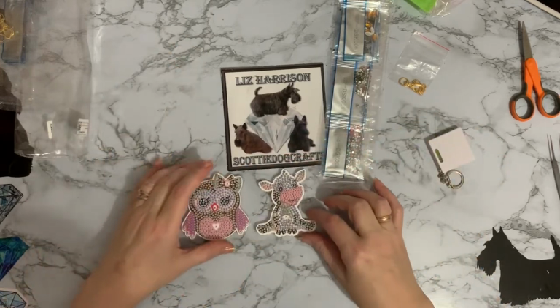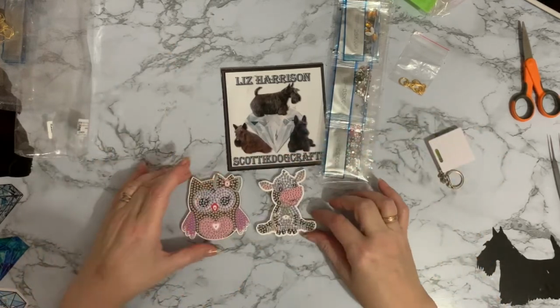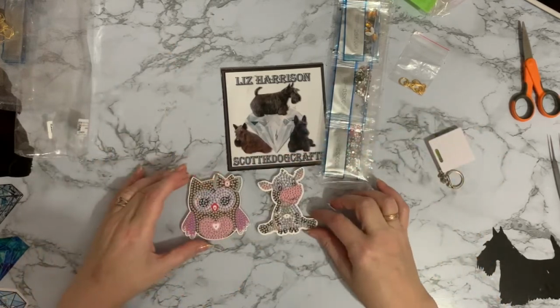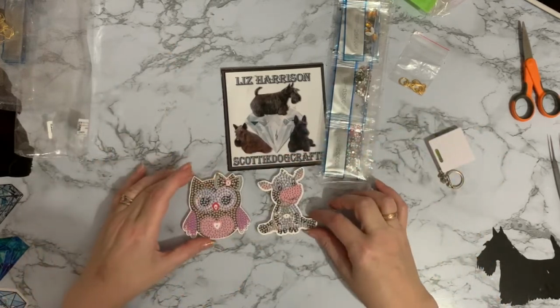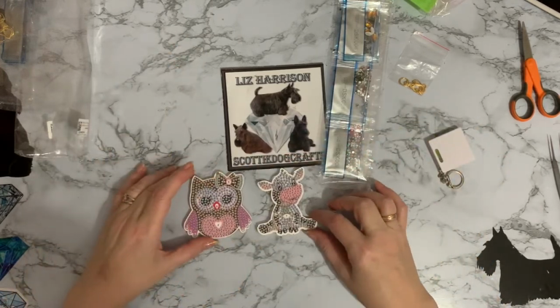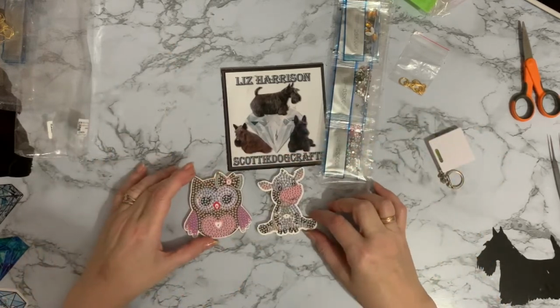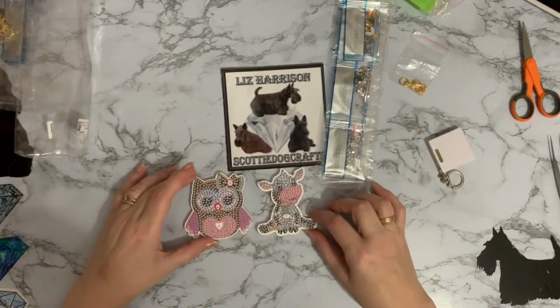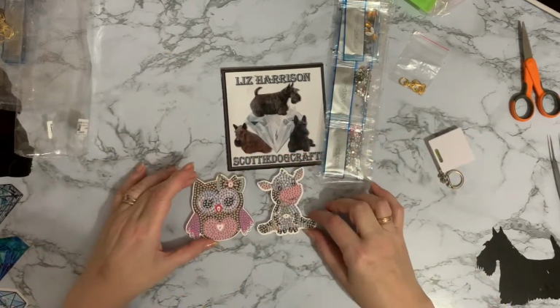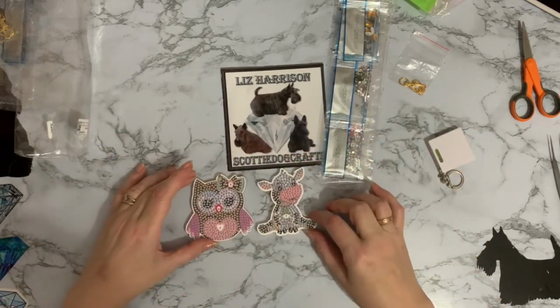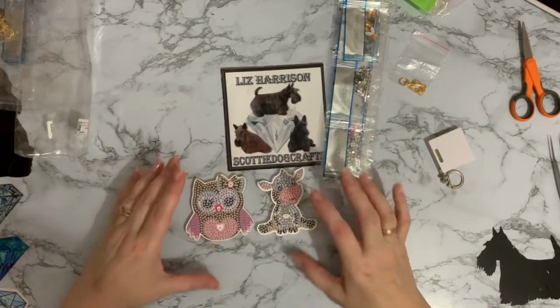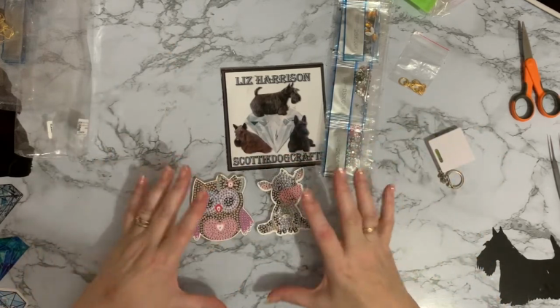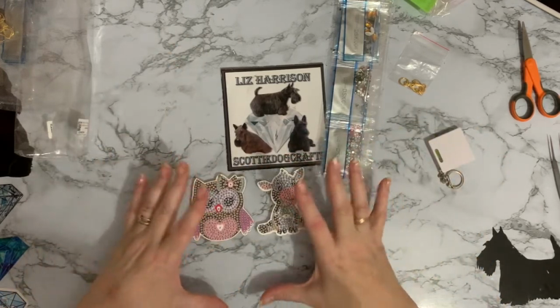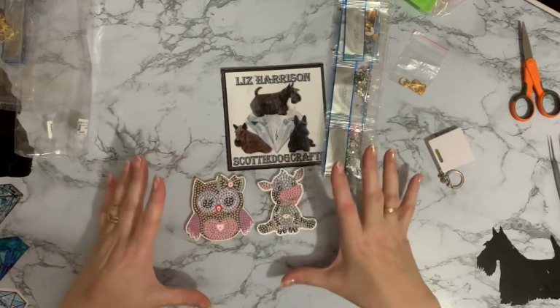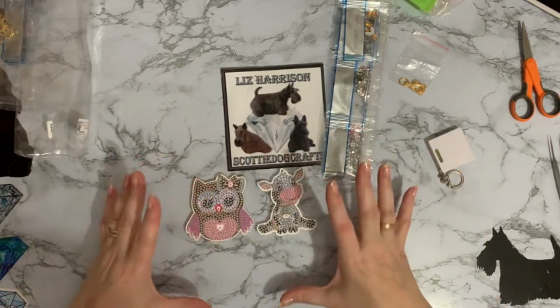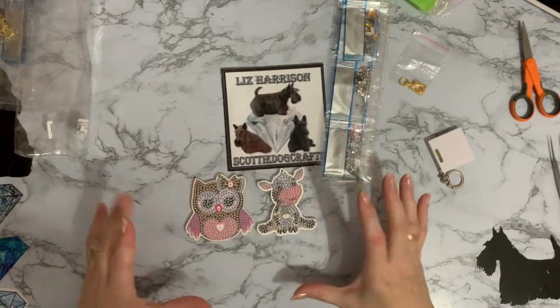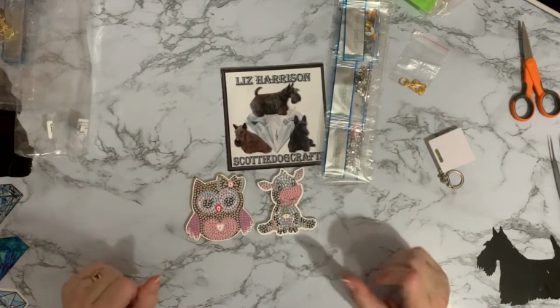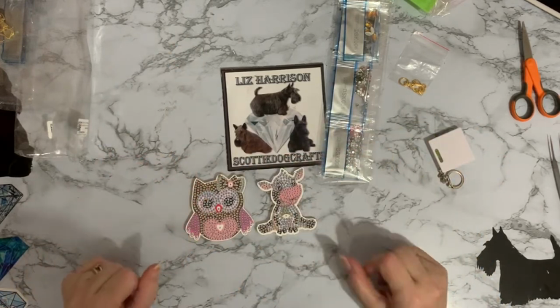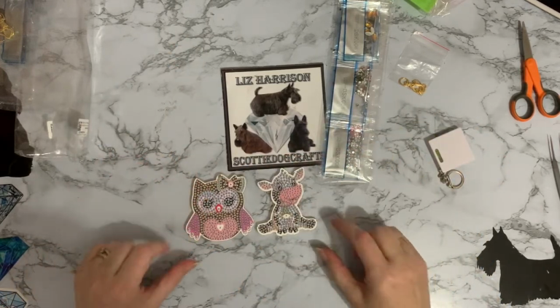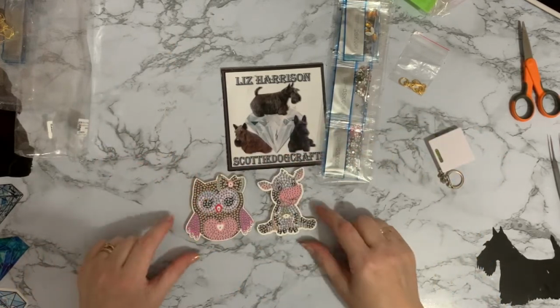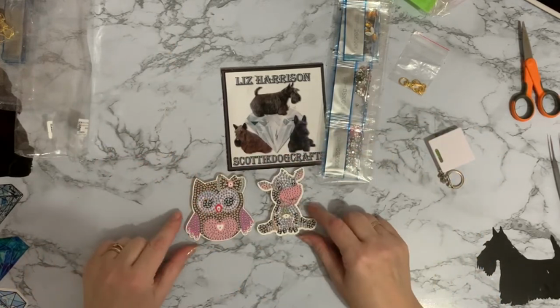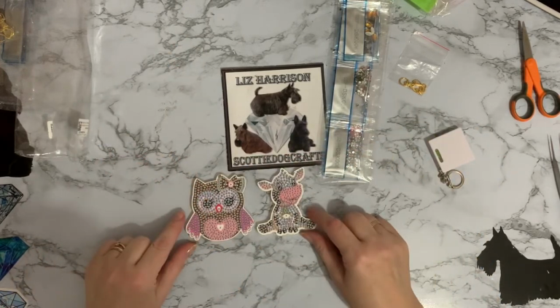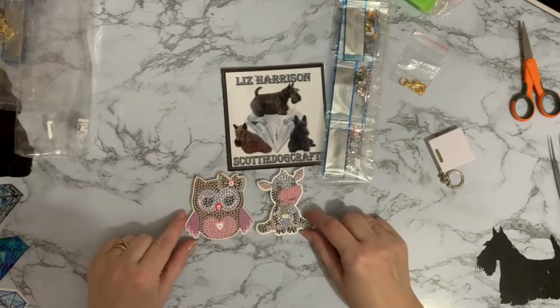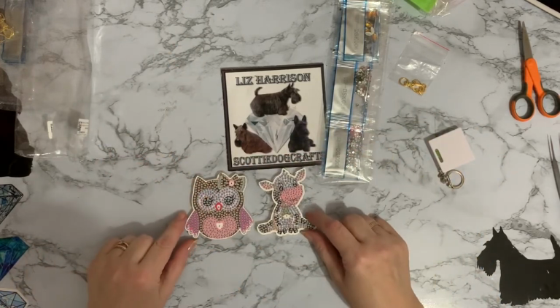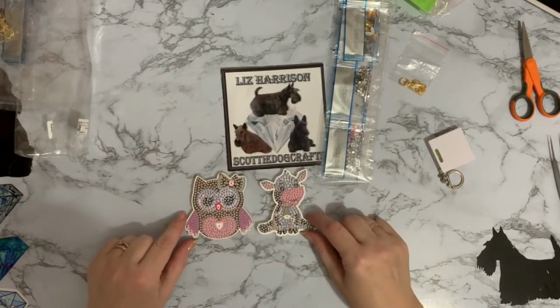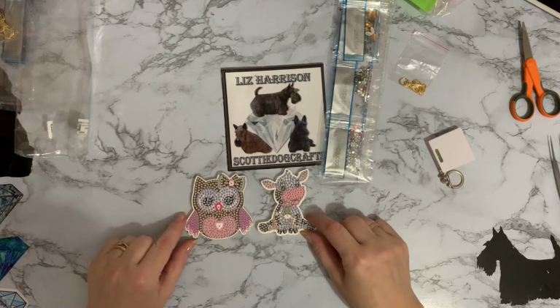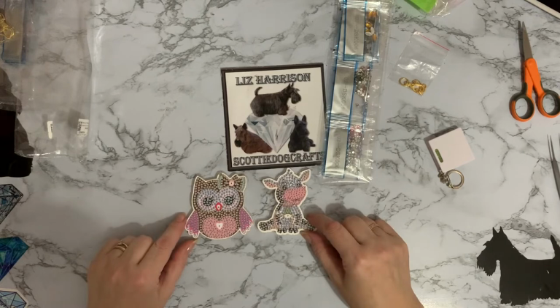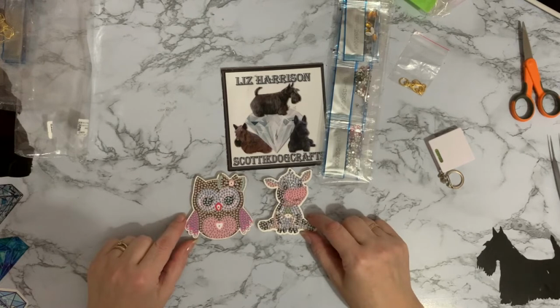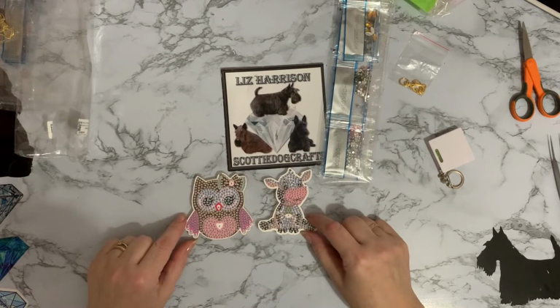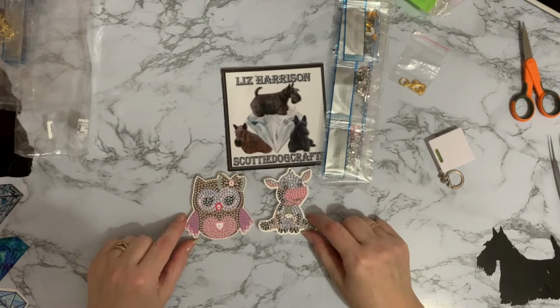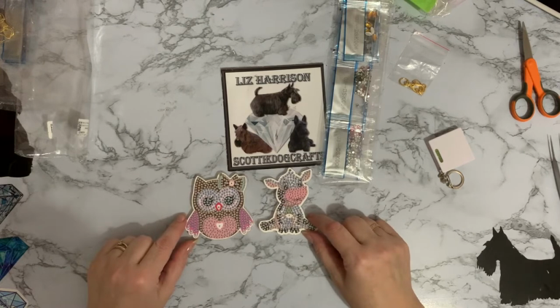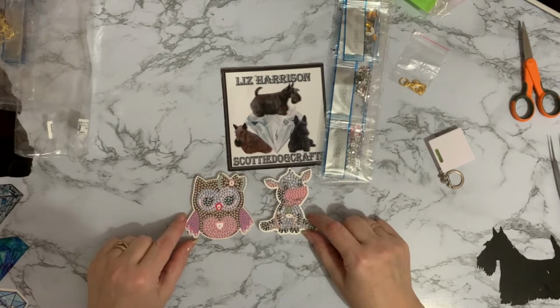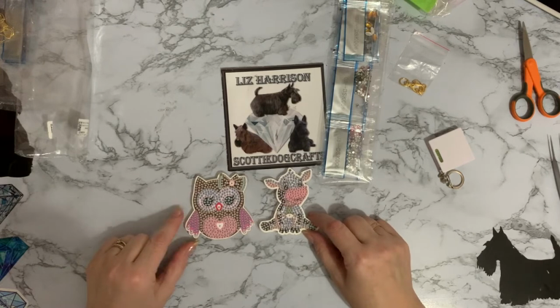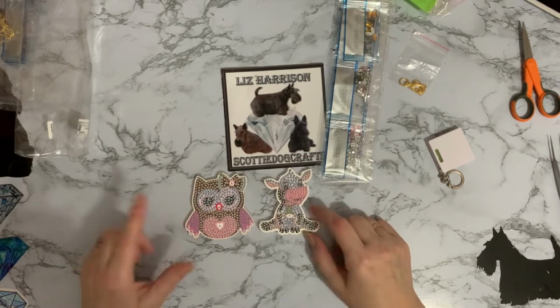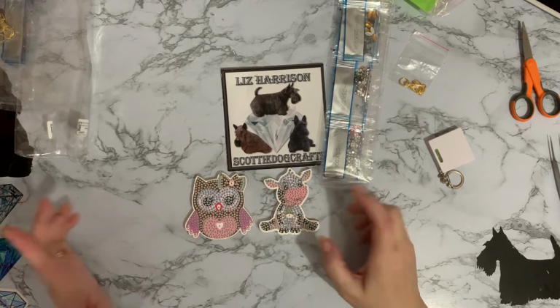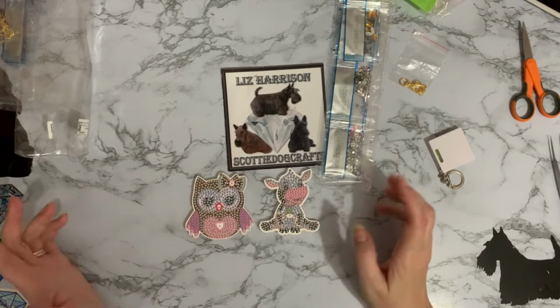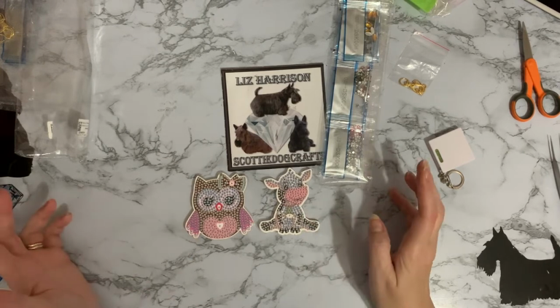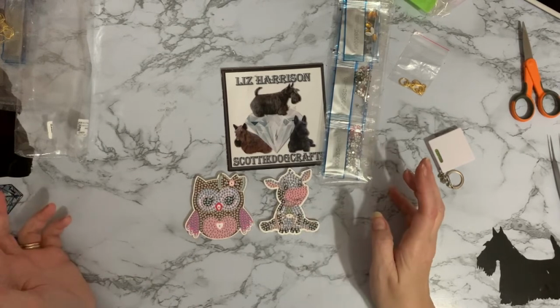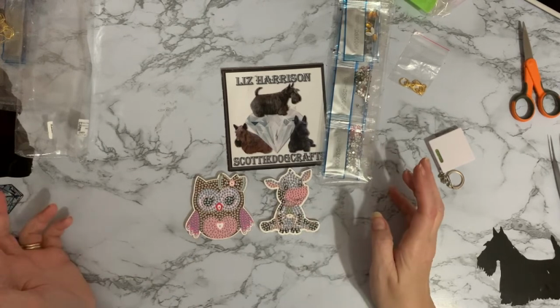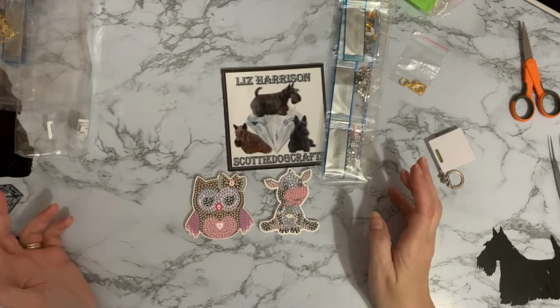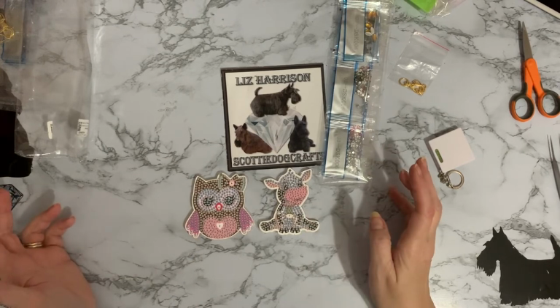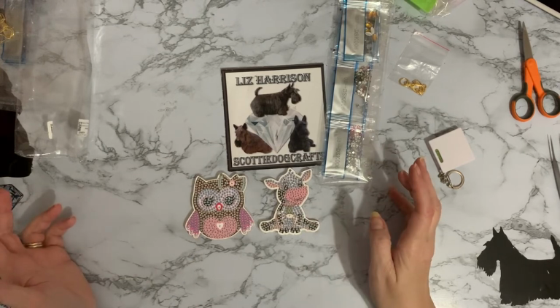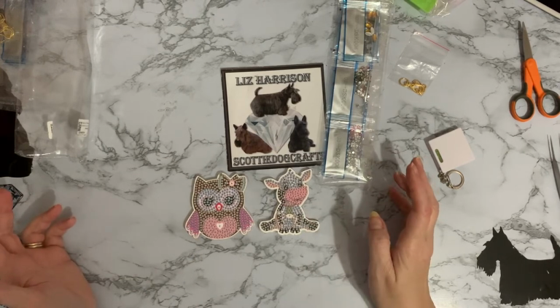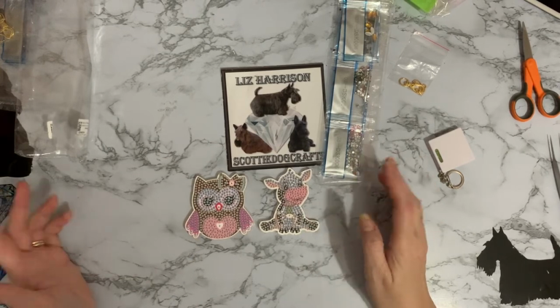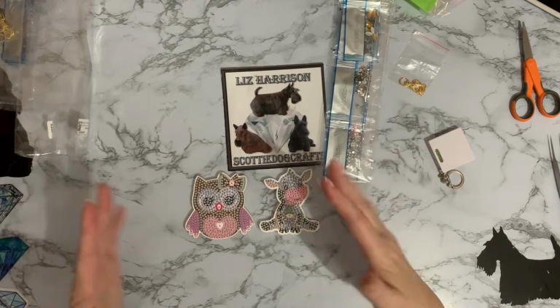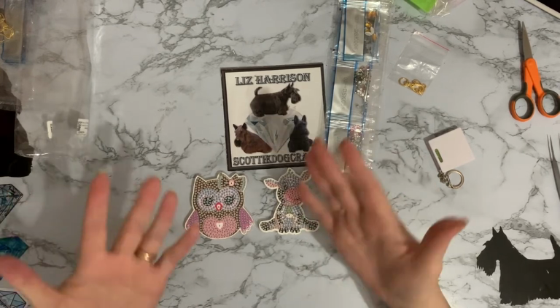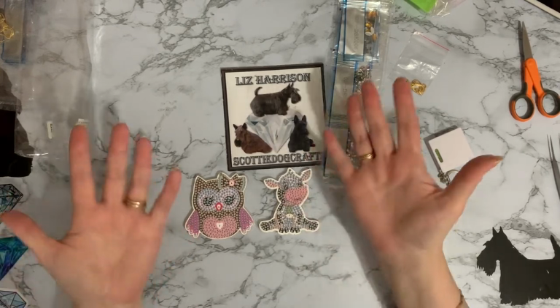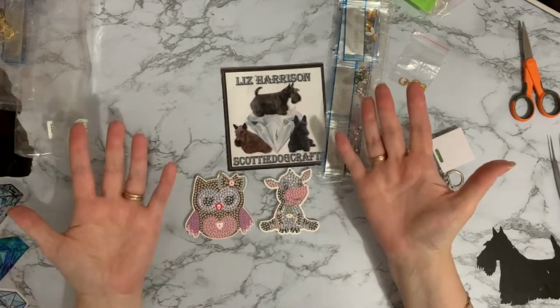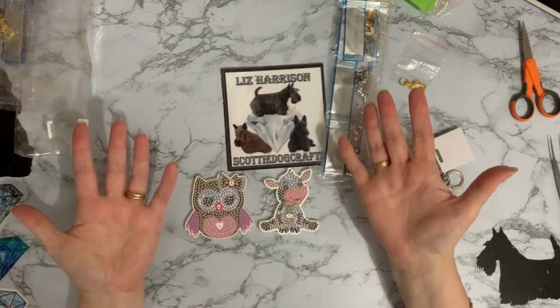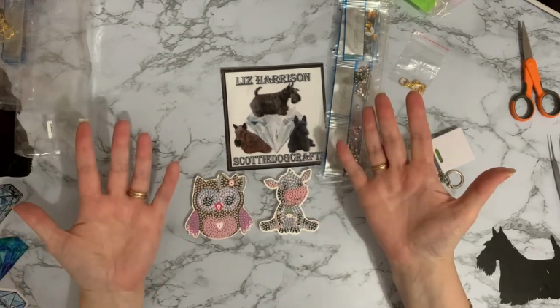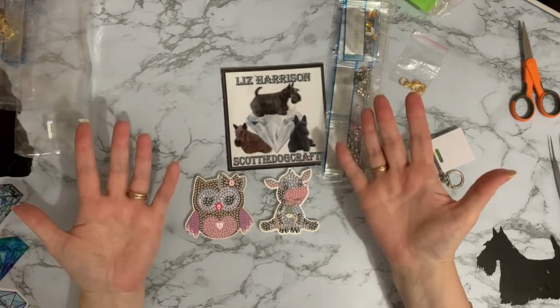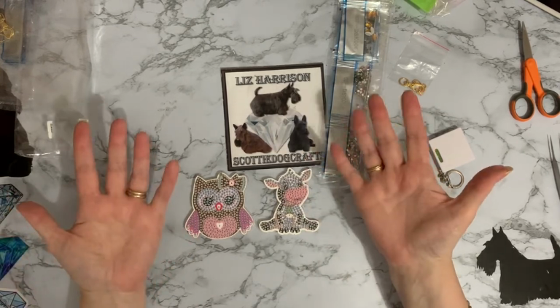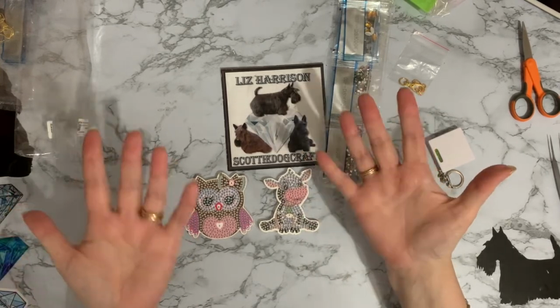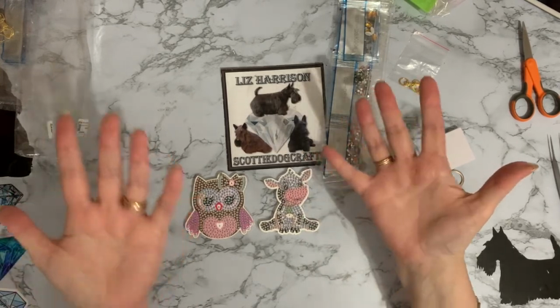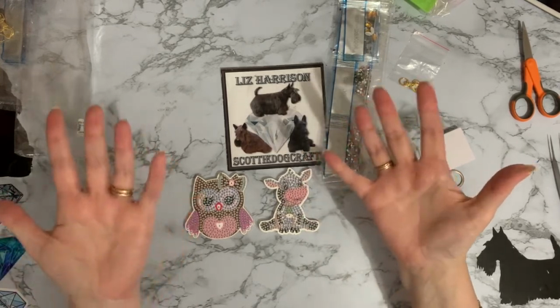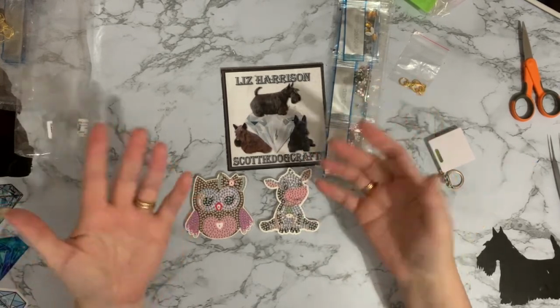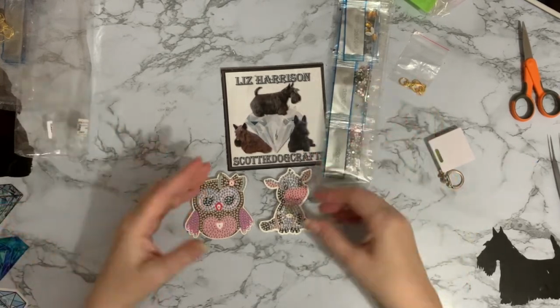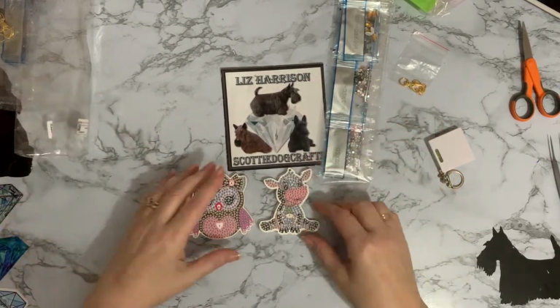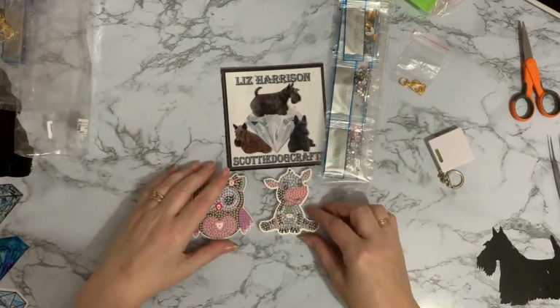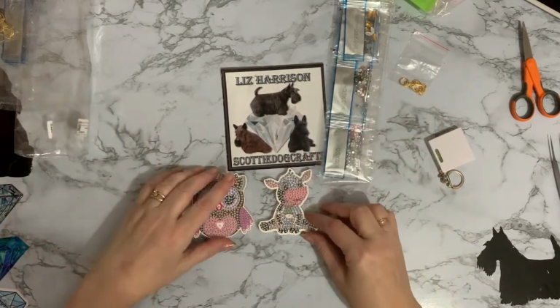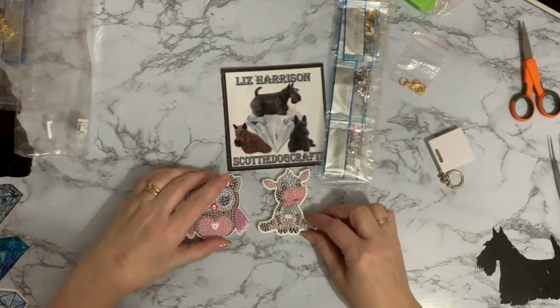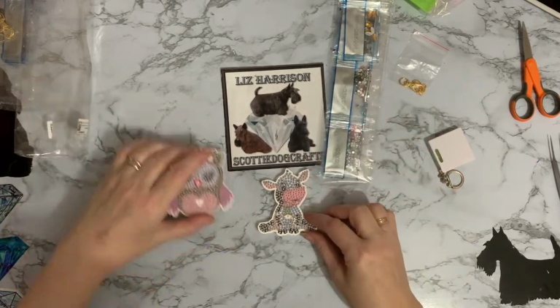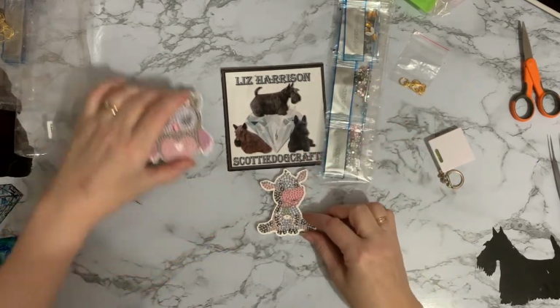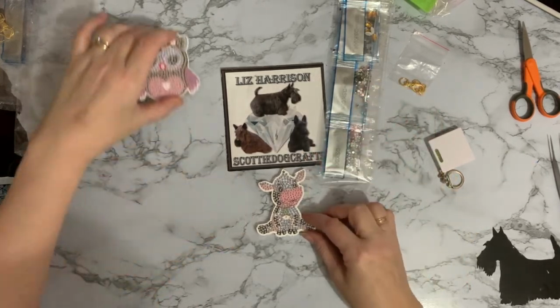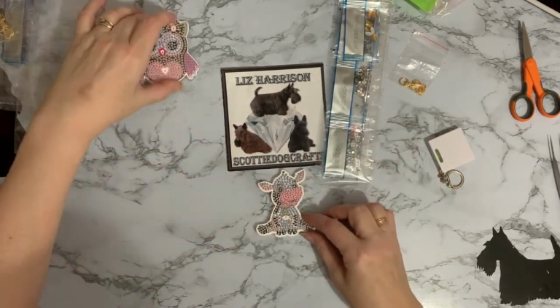They had quite a few different ones as well, but these are the two that just jumped out at me. You know, I like my cute - I love cute. What can I say?